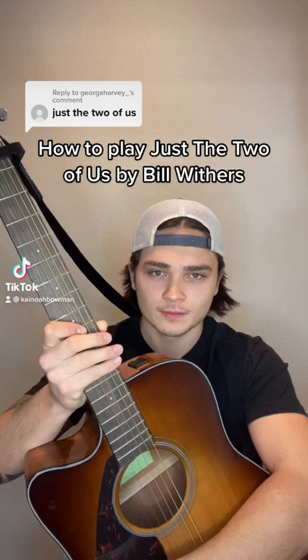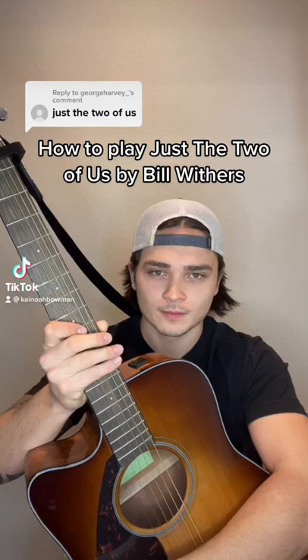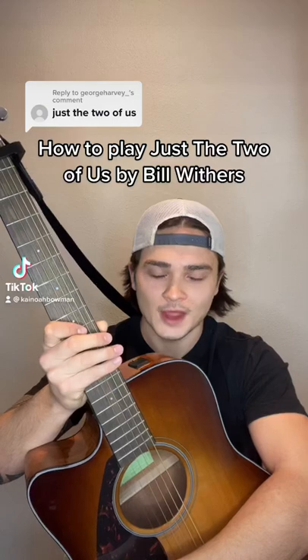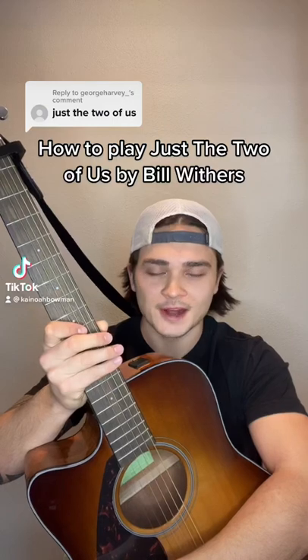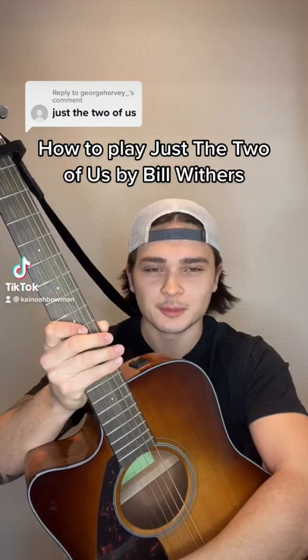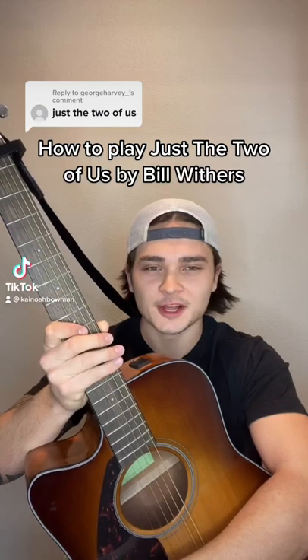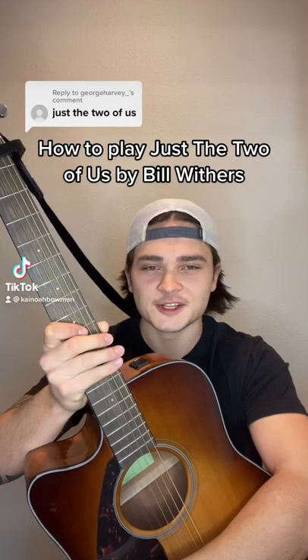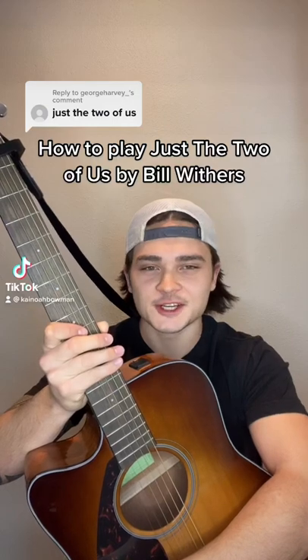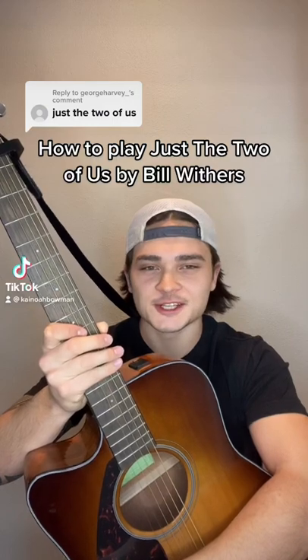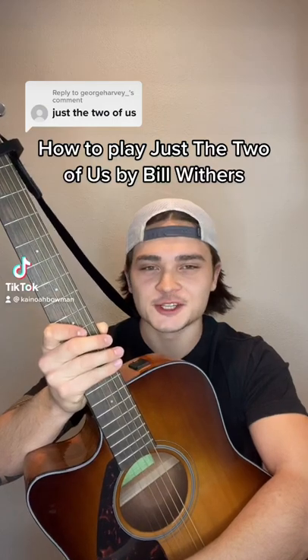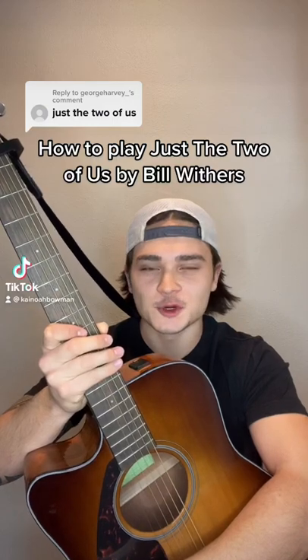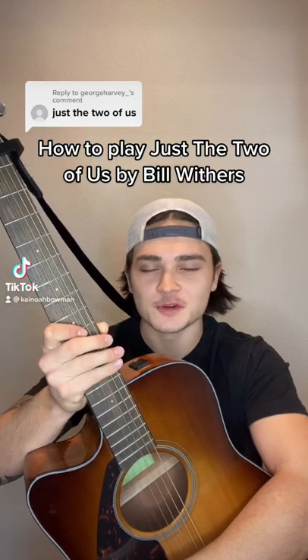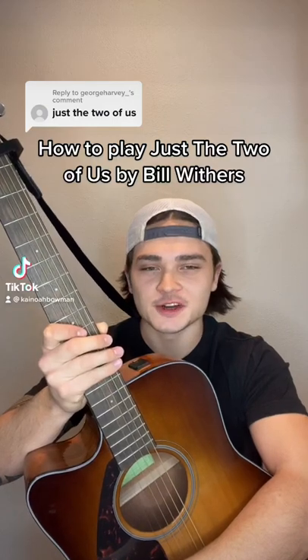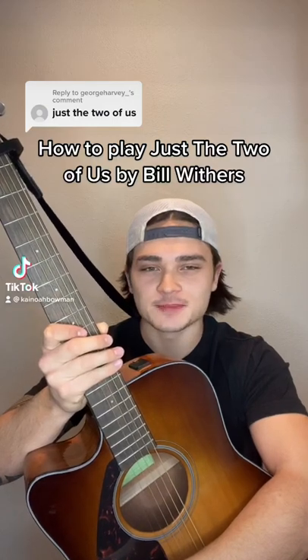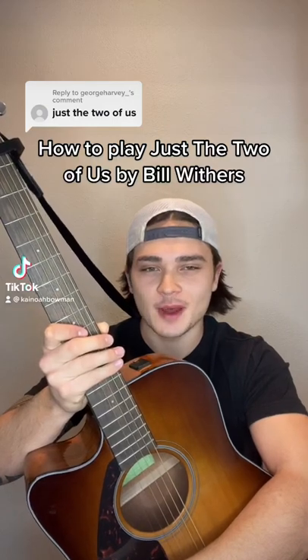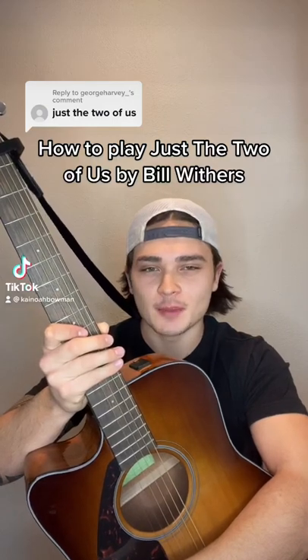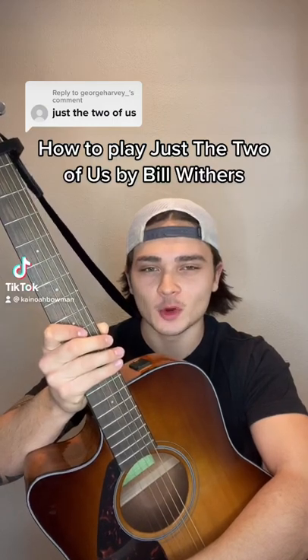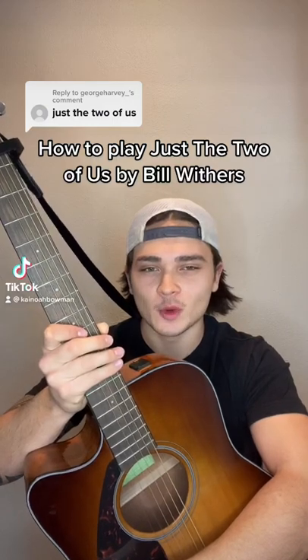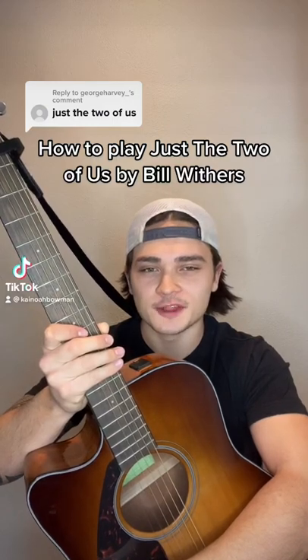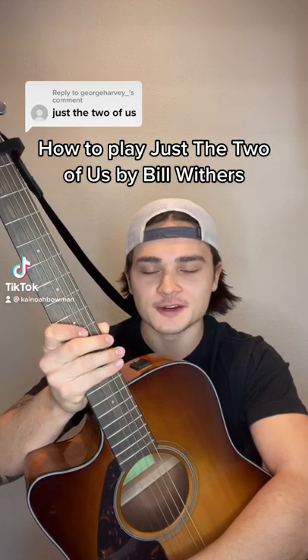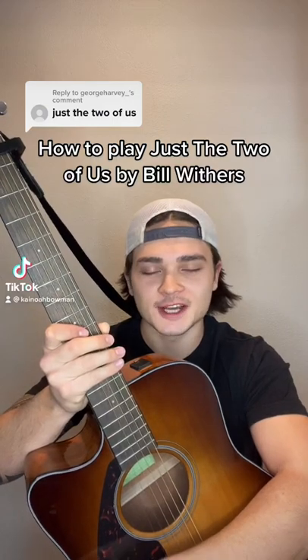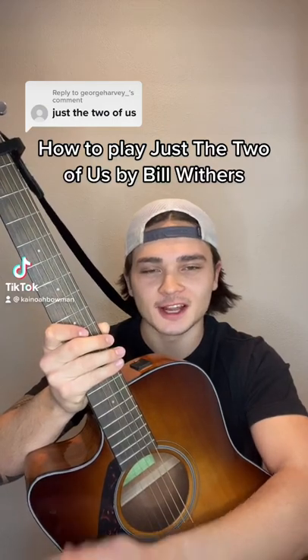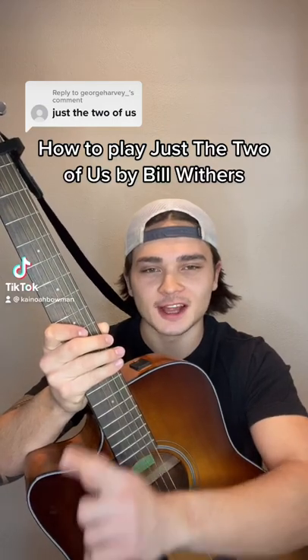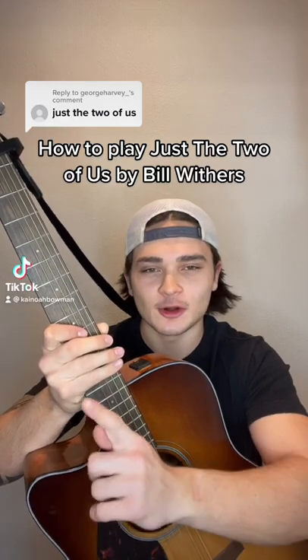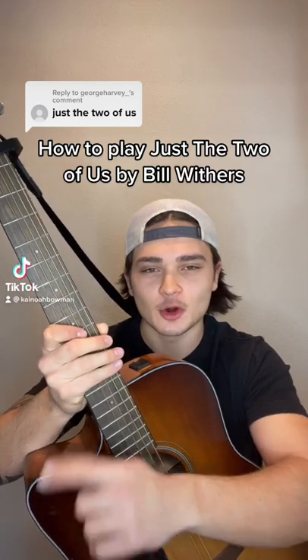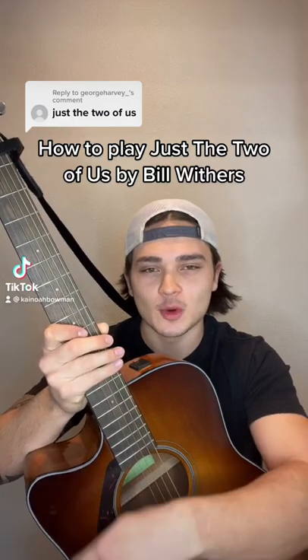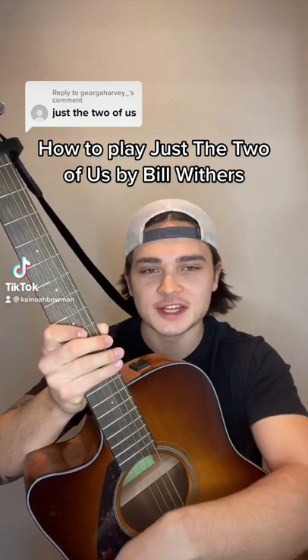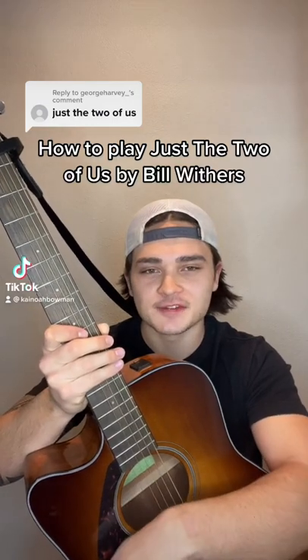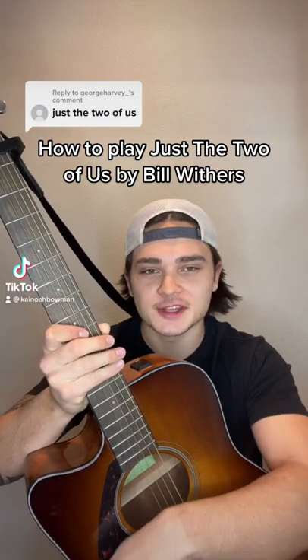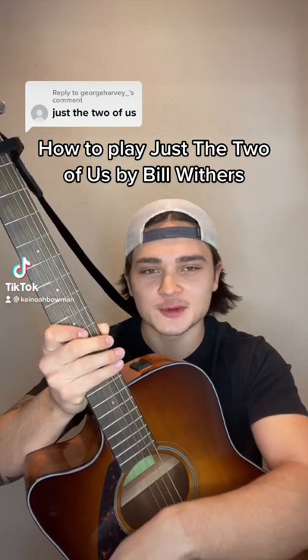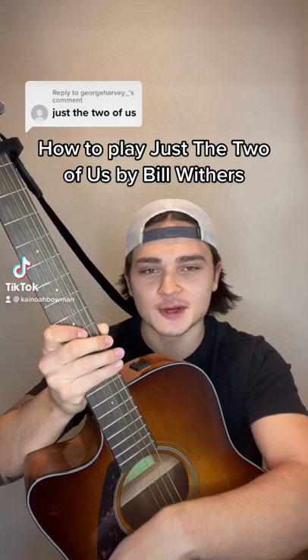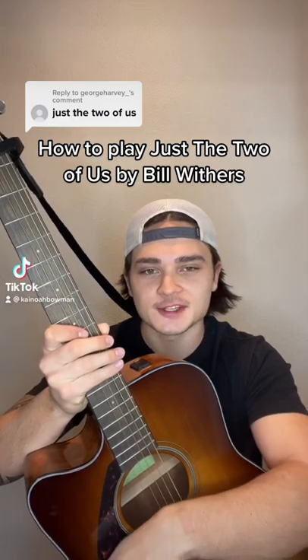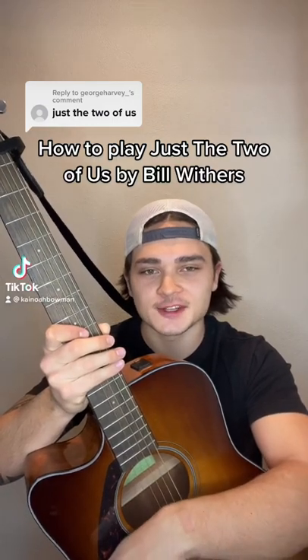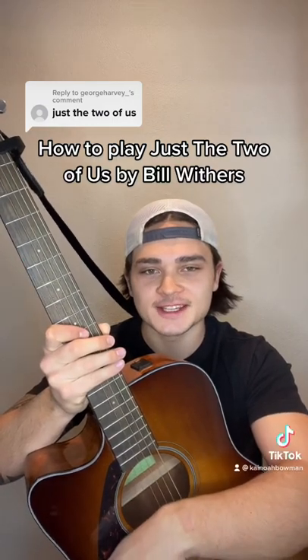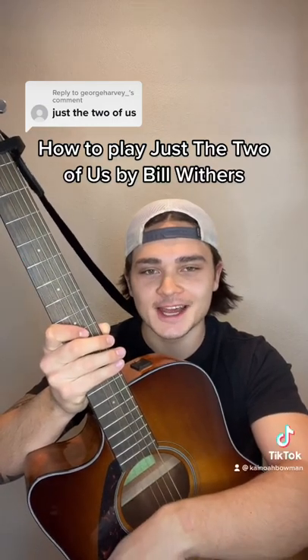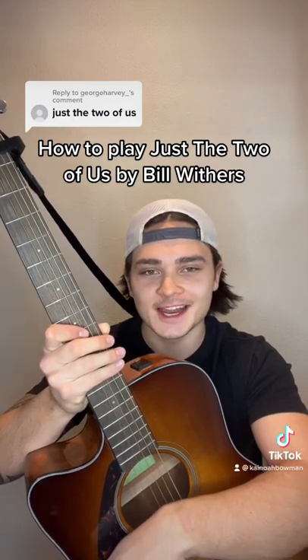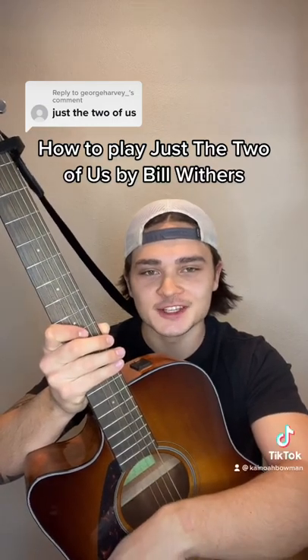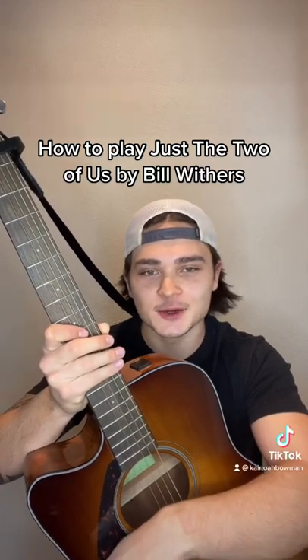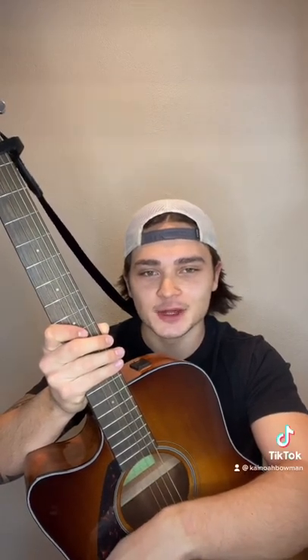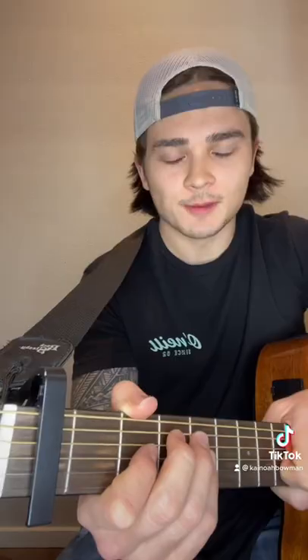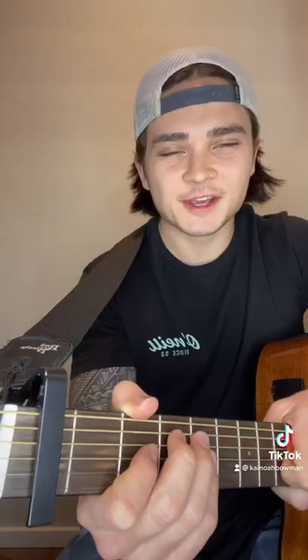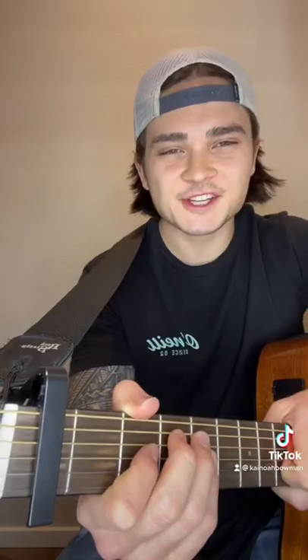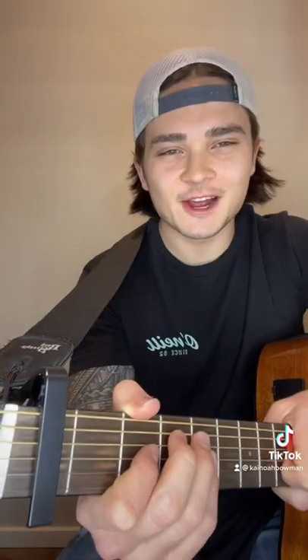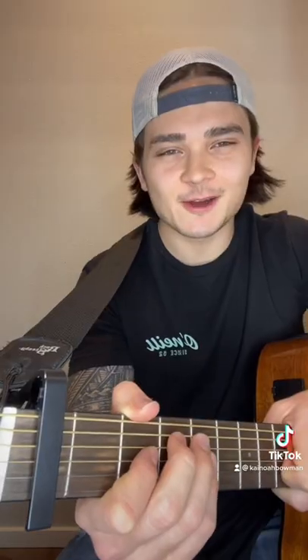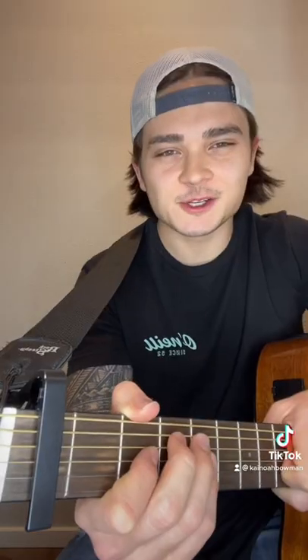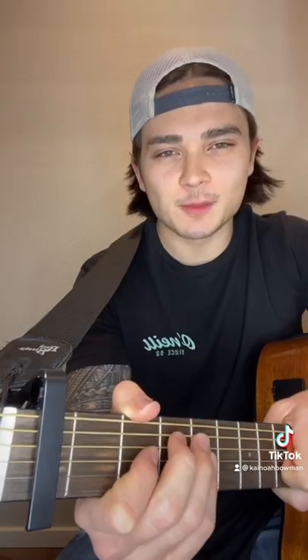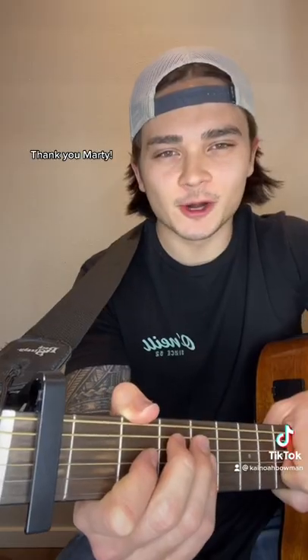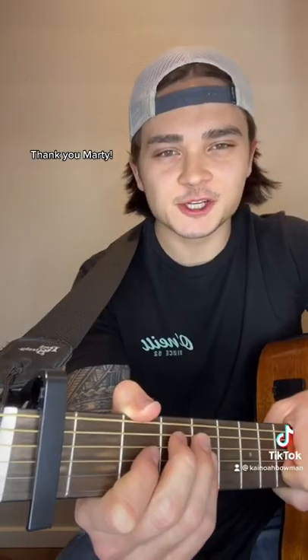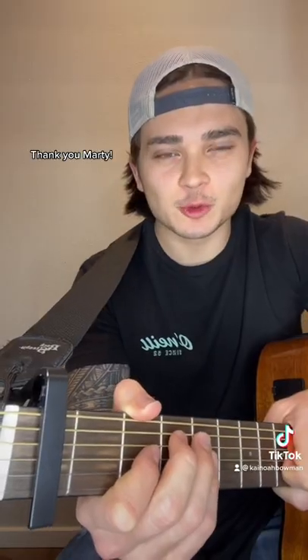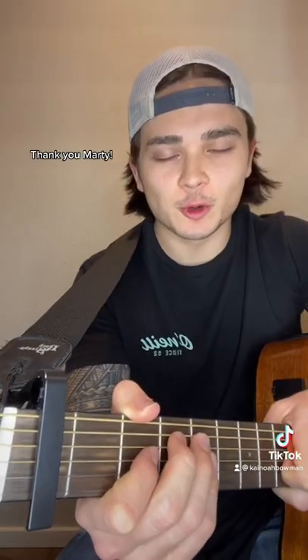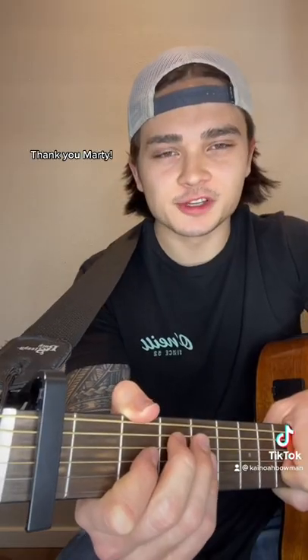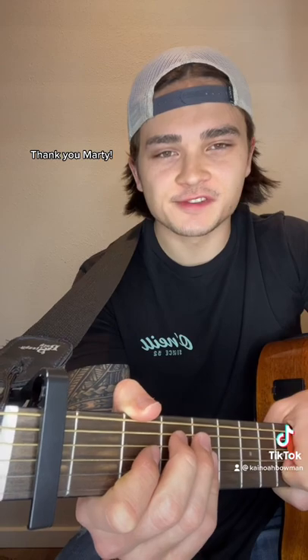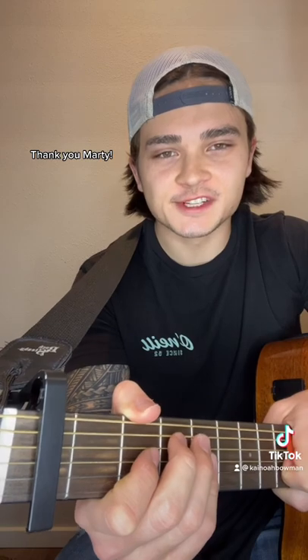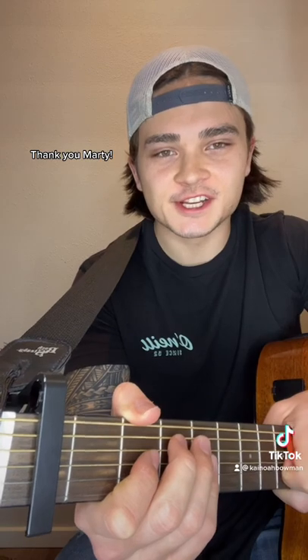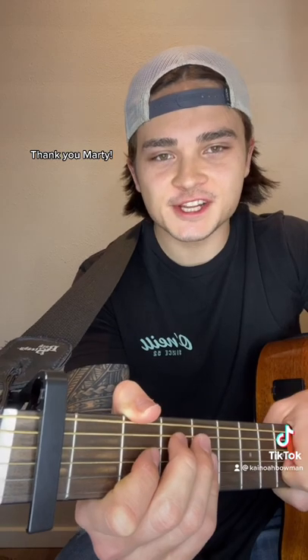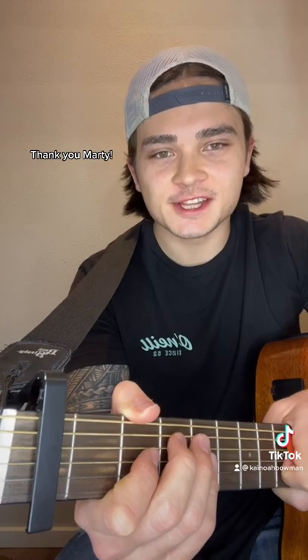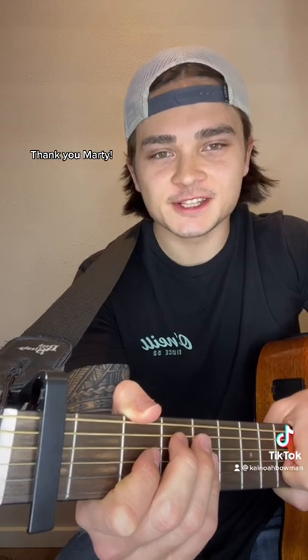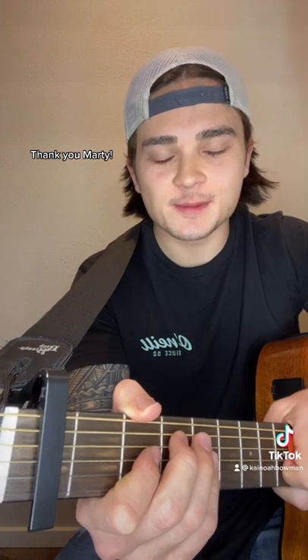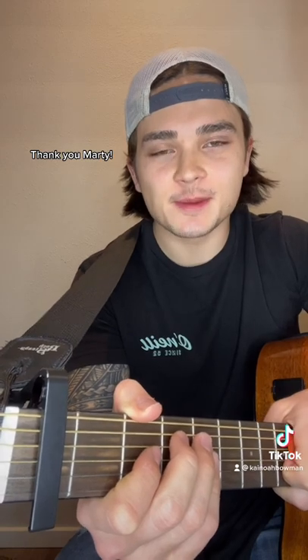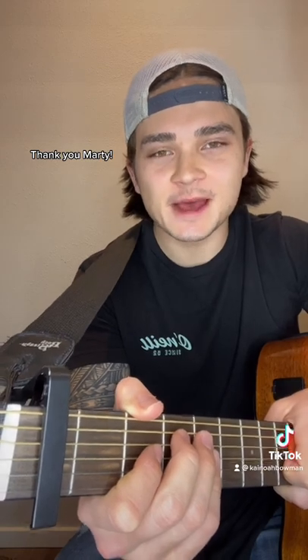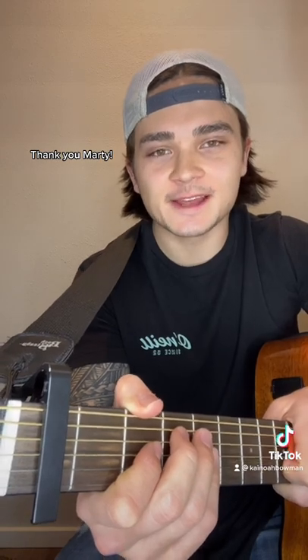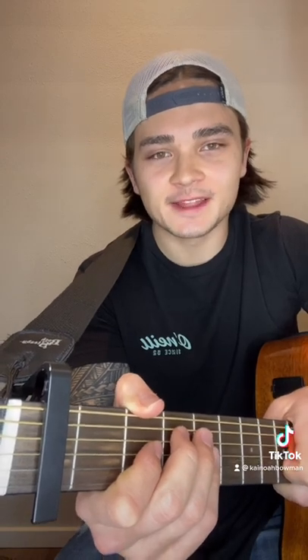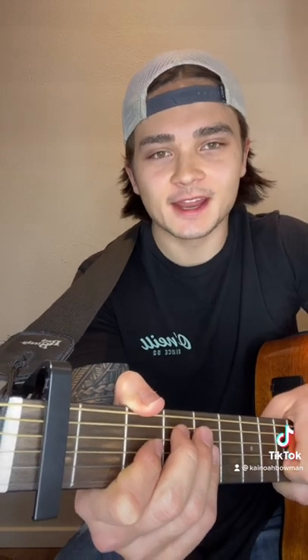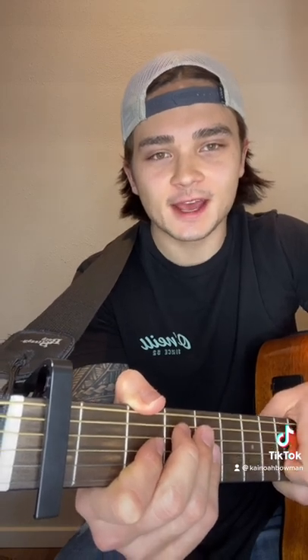How to play Just the Two of Us by Bill Withers. Got a lot of requests for this one, so let's get into it. Big shout out to Marty Schwartz for teaching this to me back in the day.